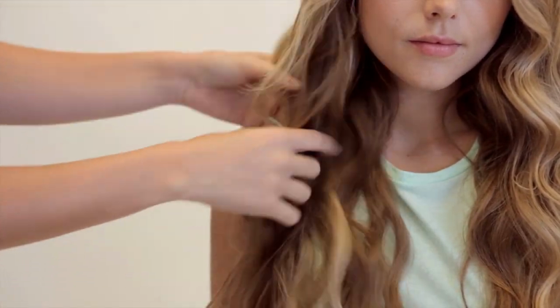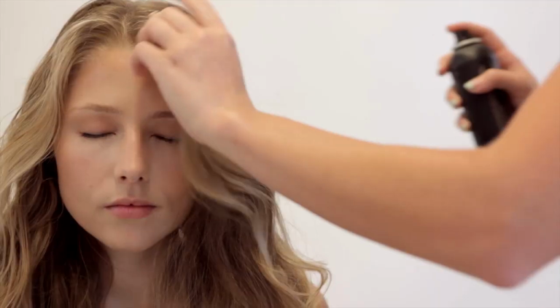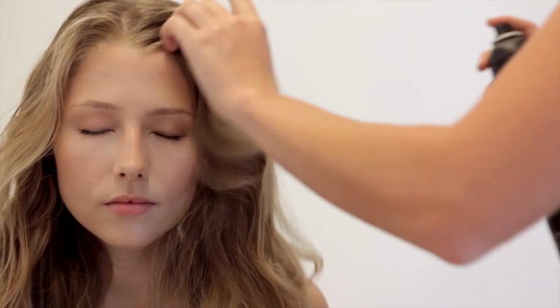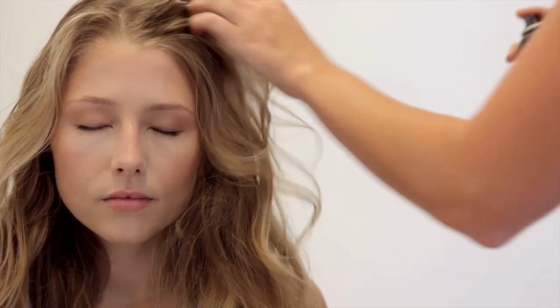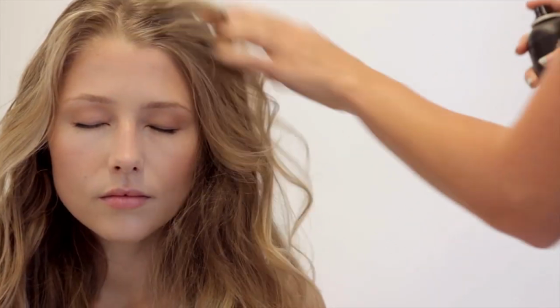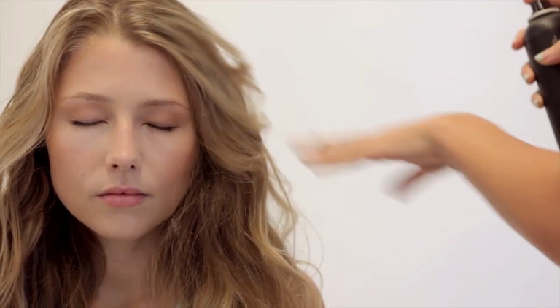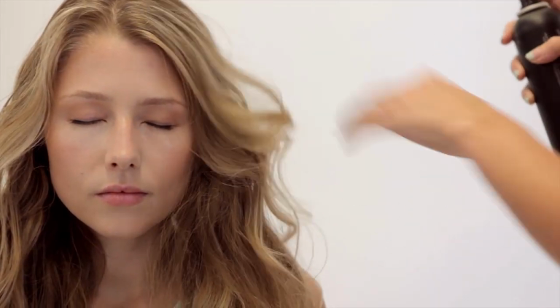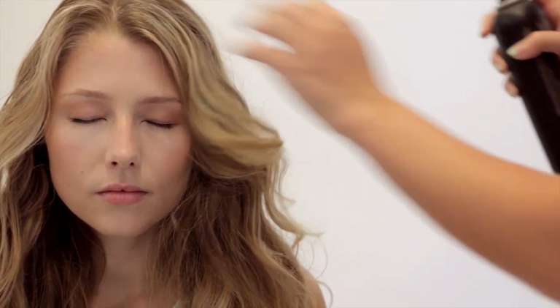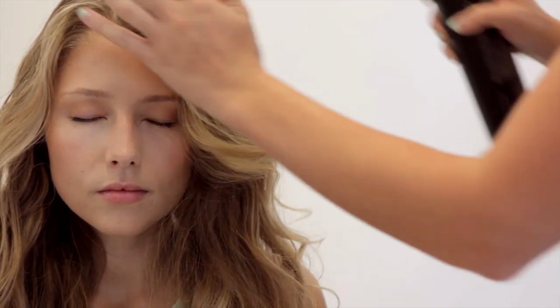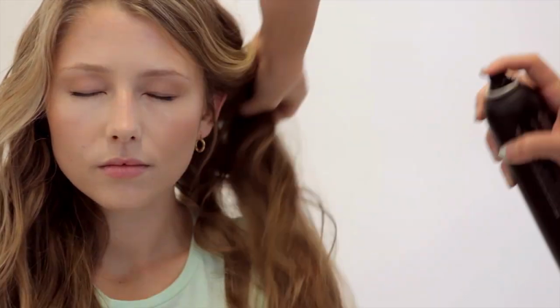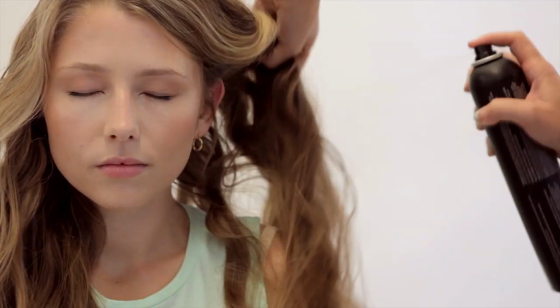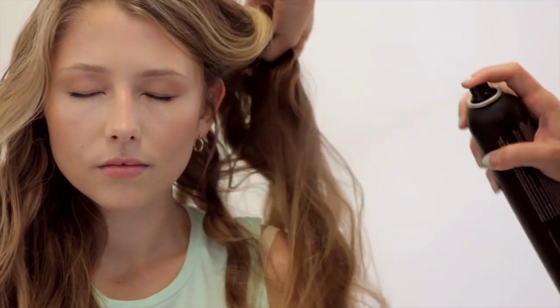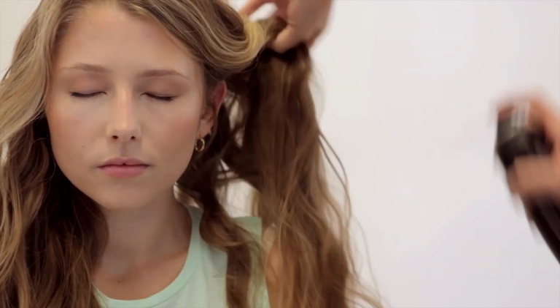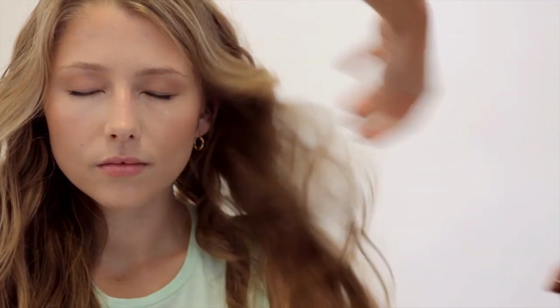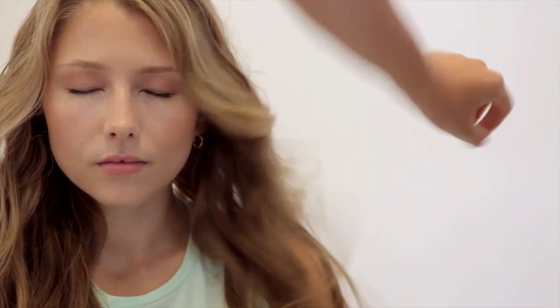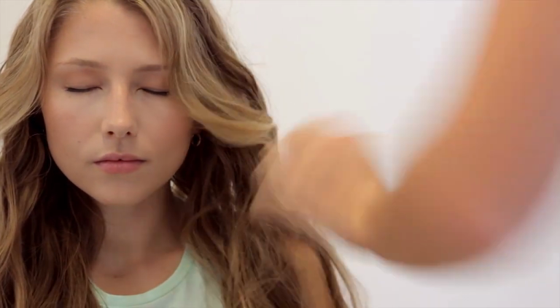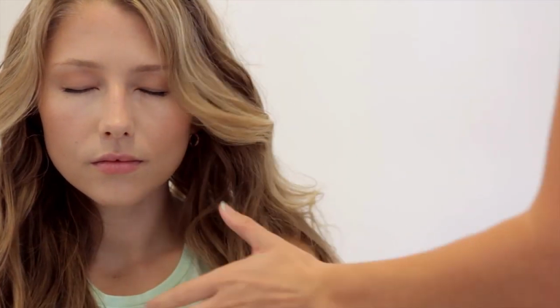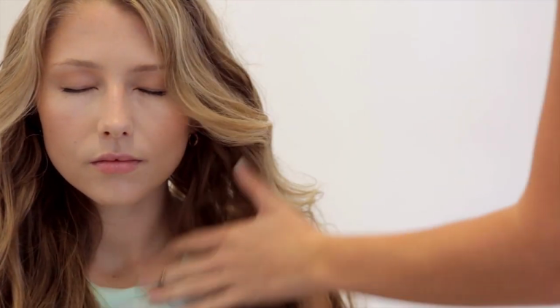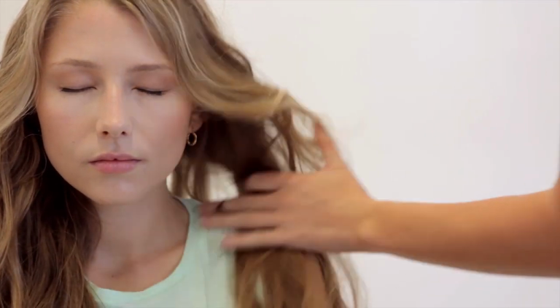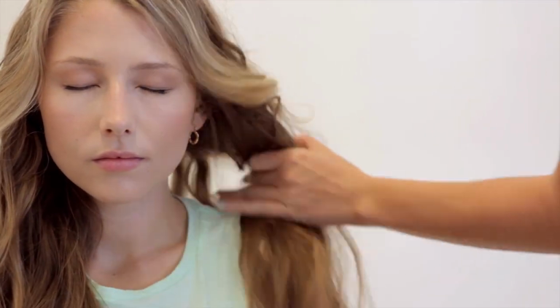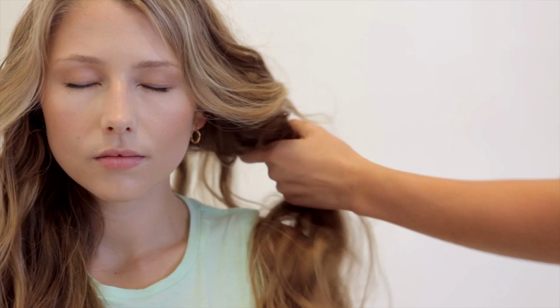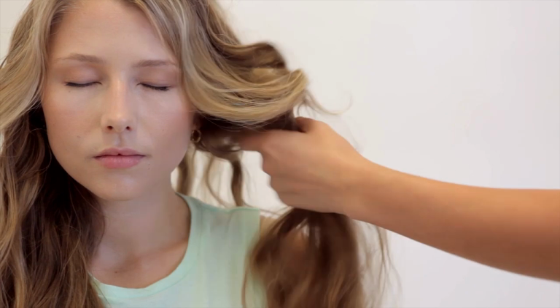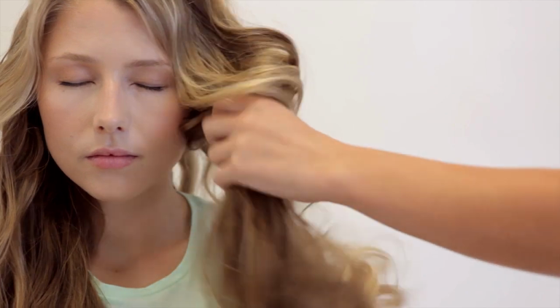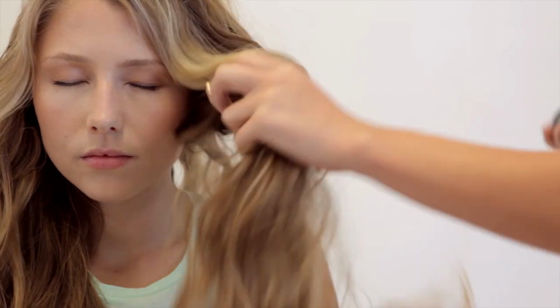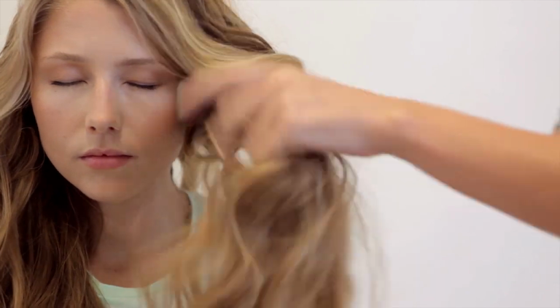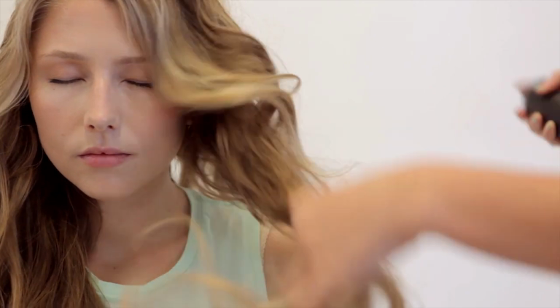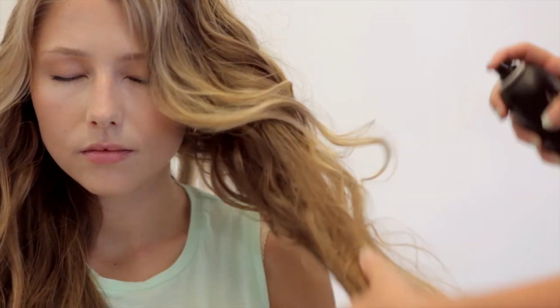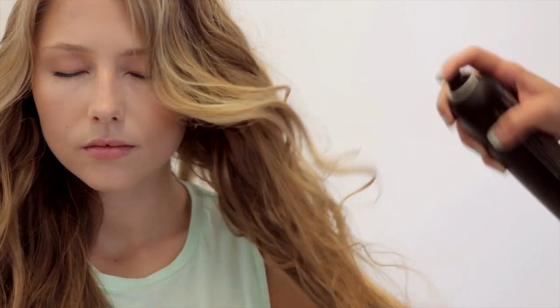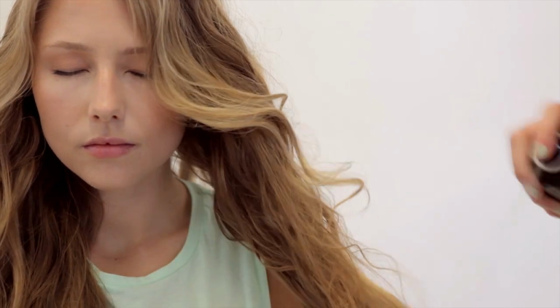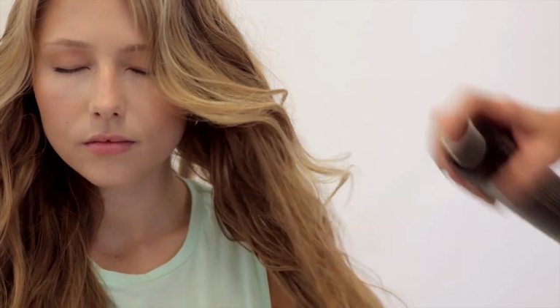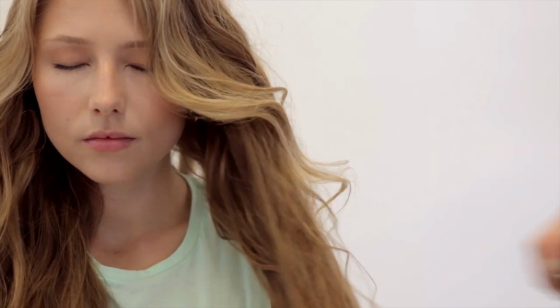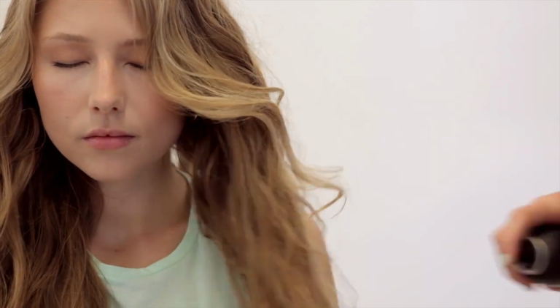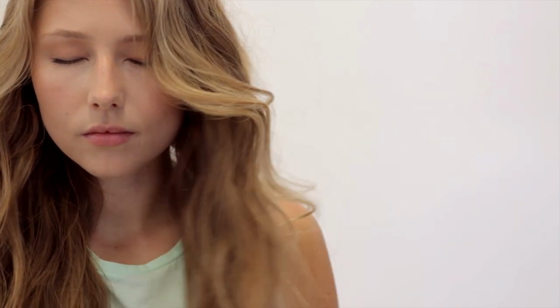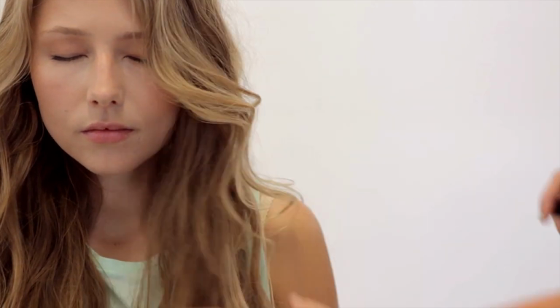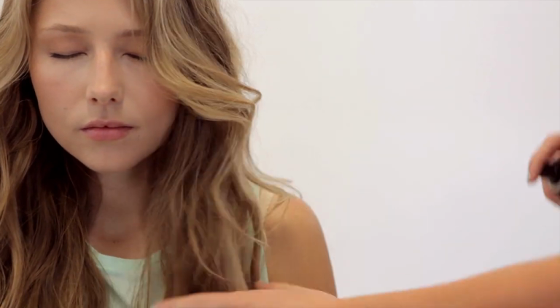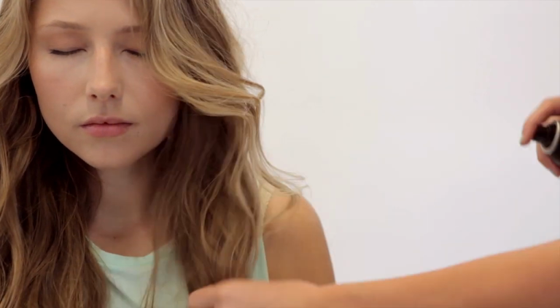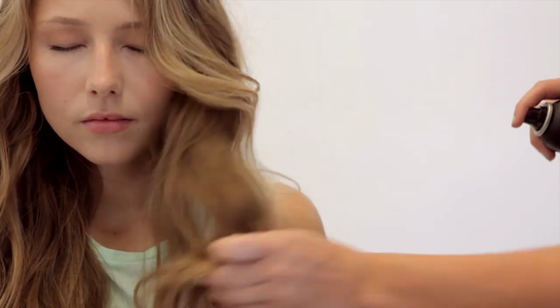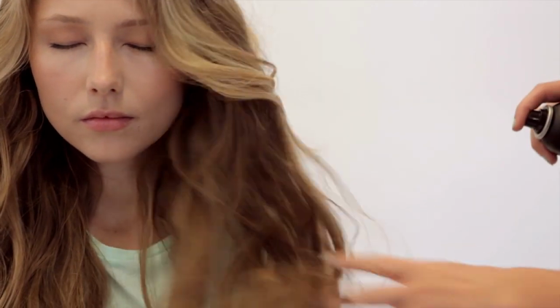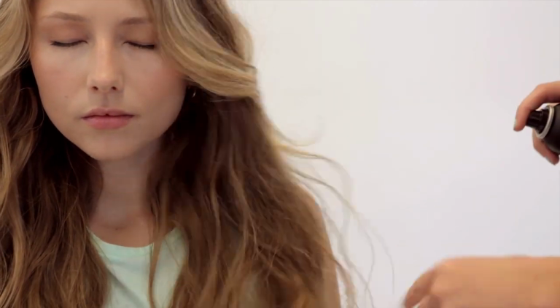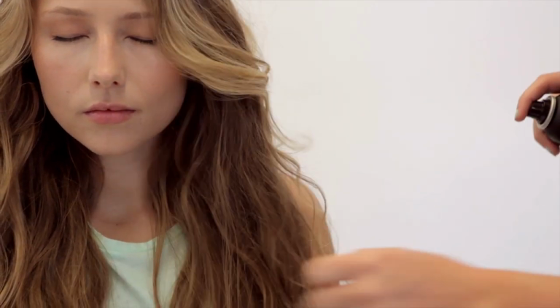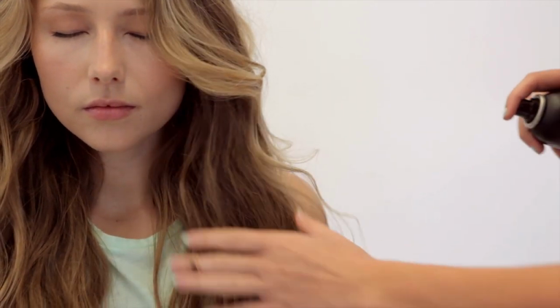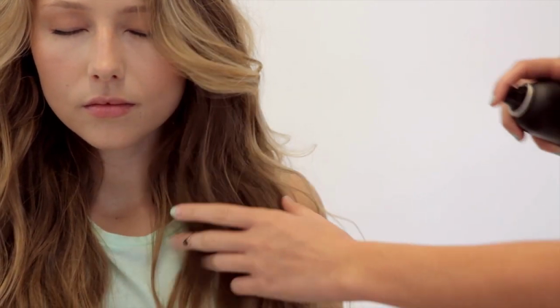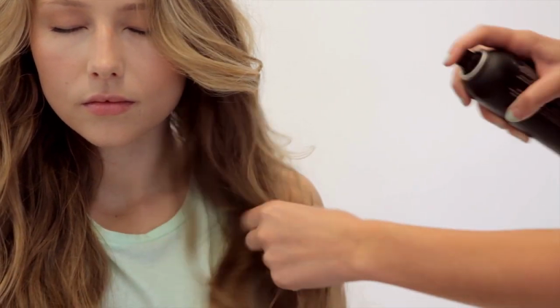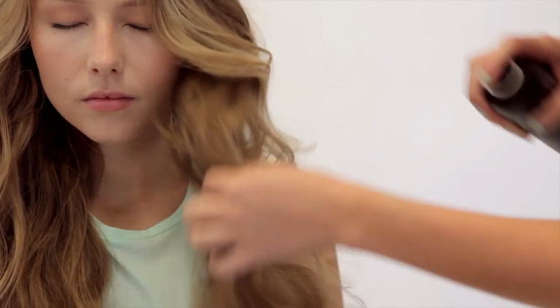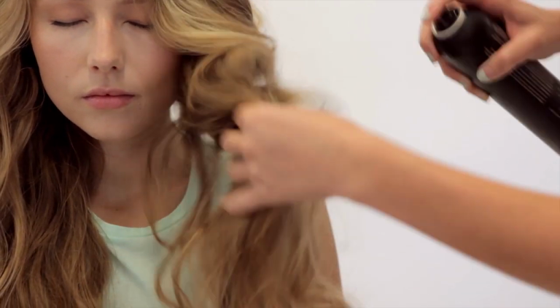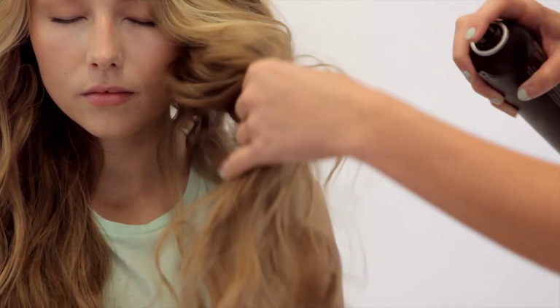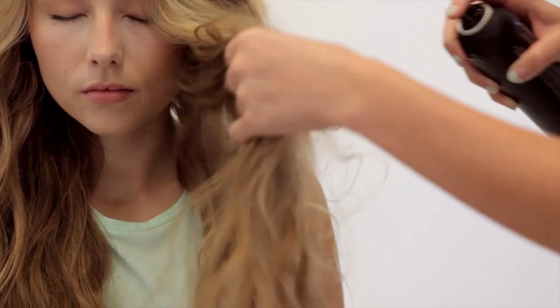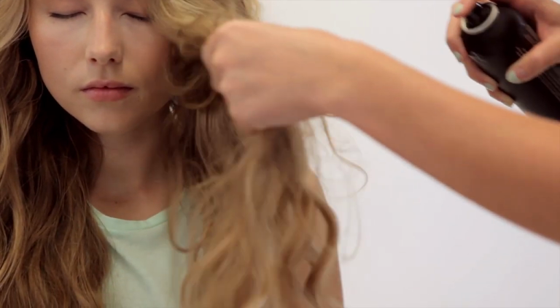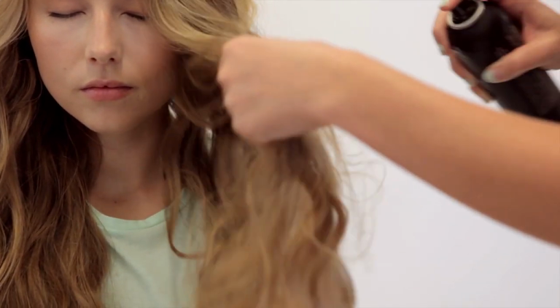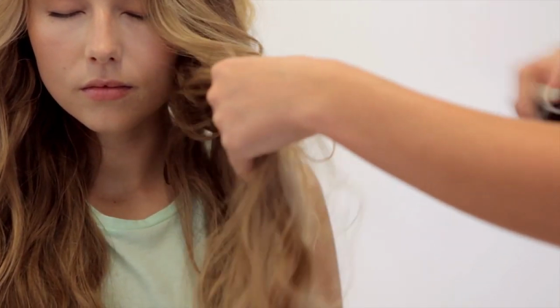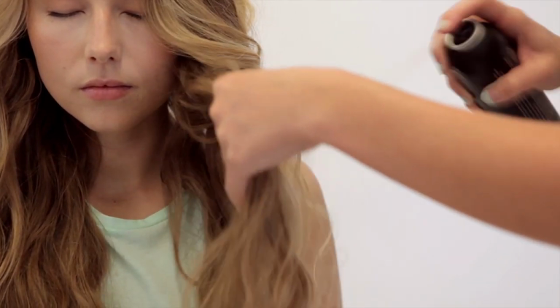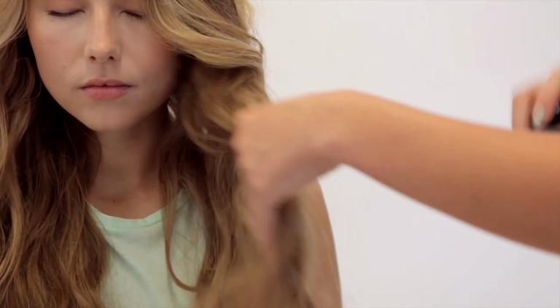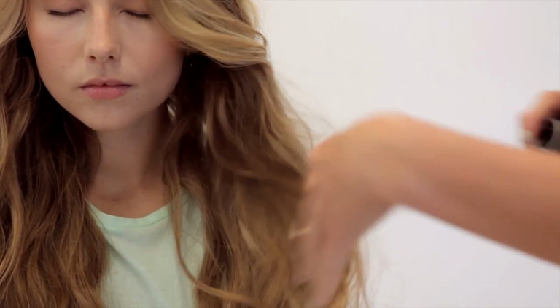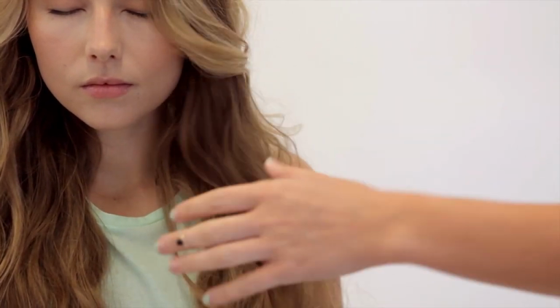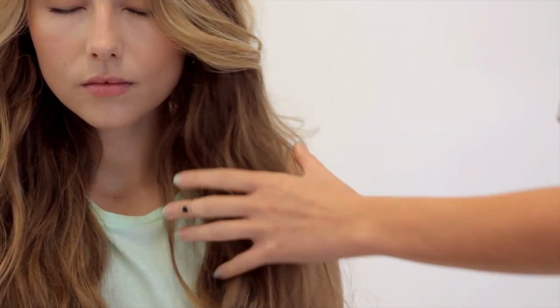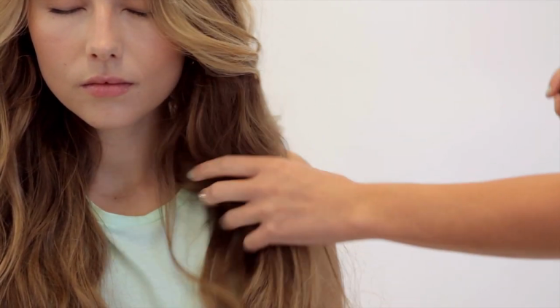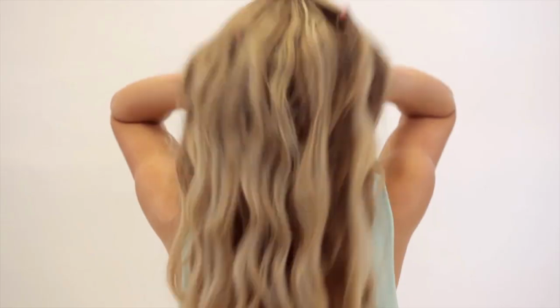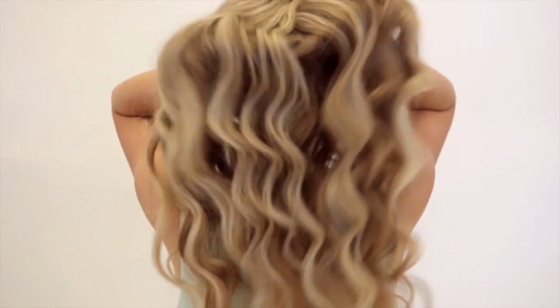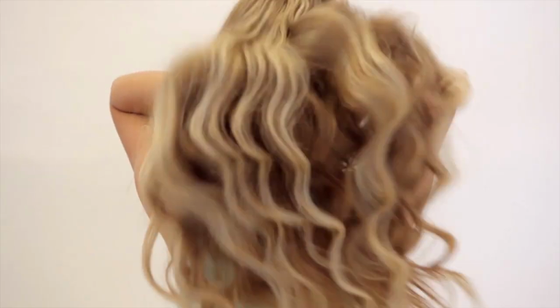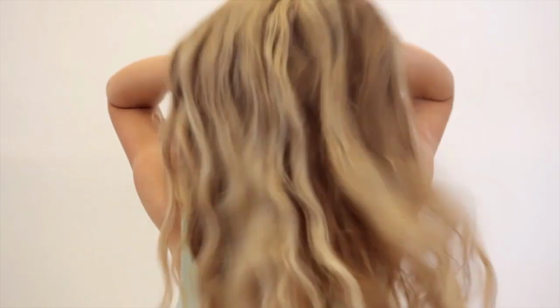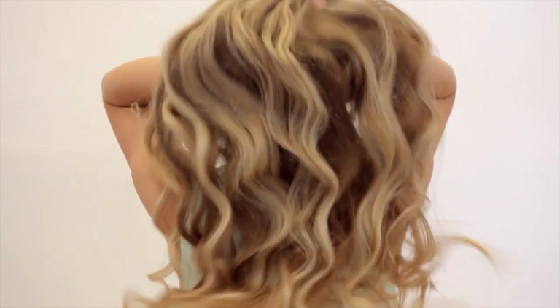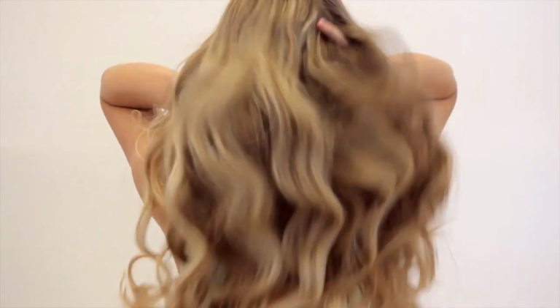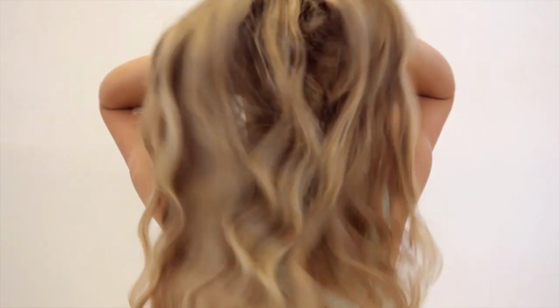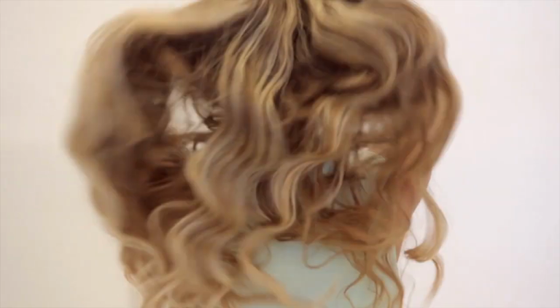Because salt can dry and damage your hair, use surf spray more sparingly or in combination with hairspray, which works just as well.